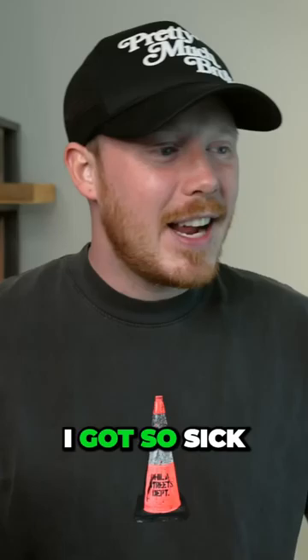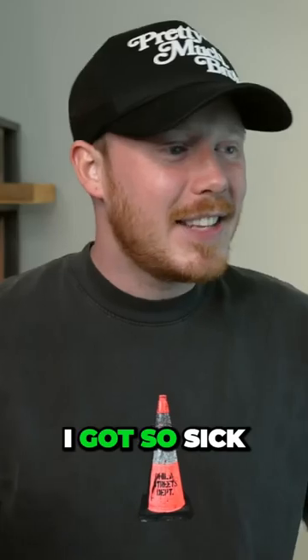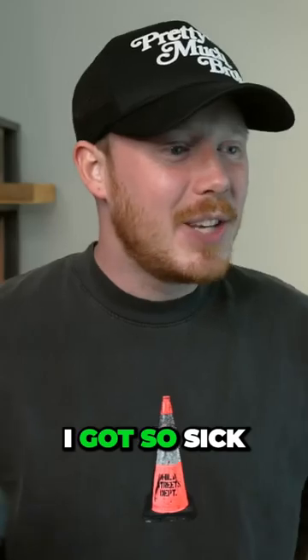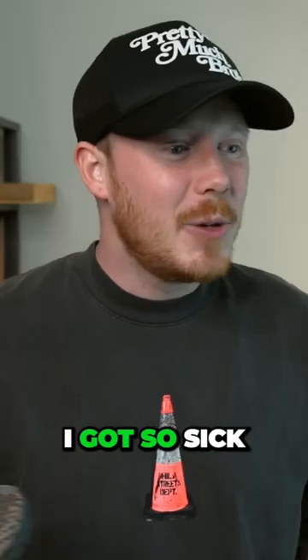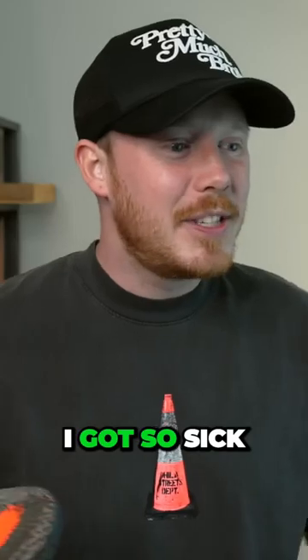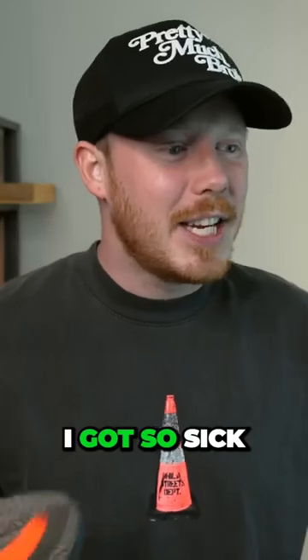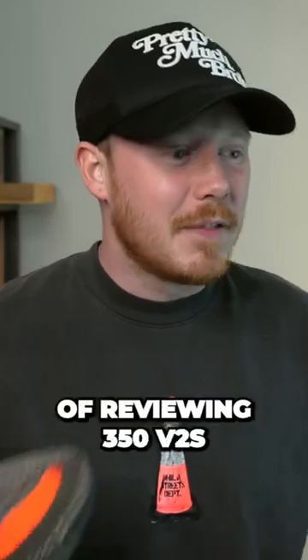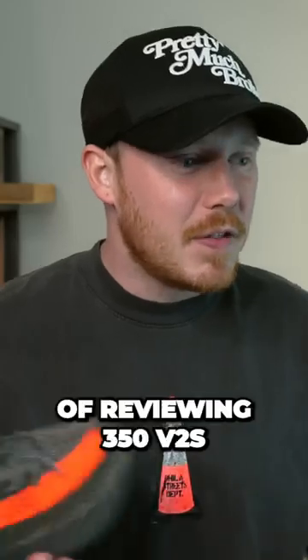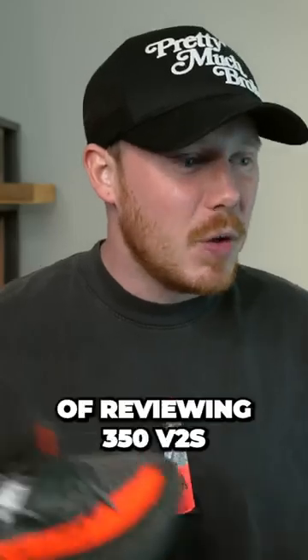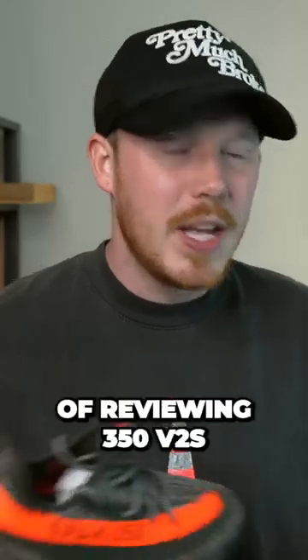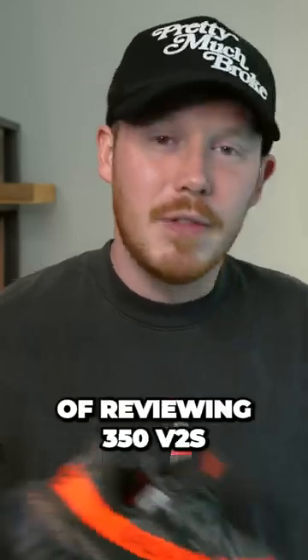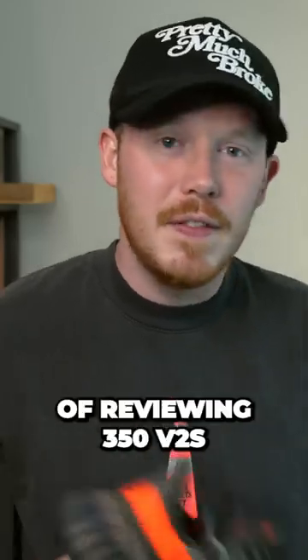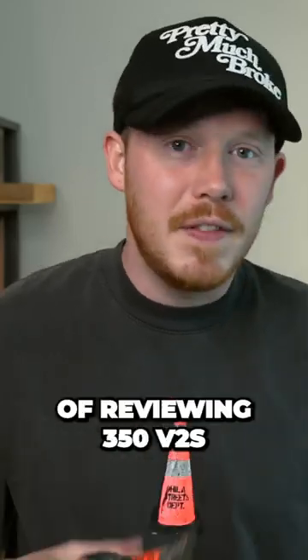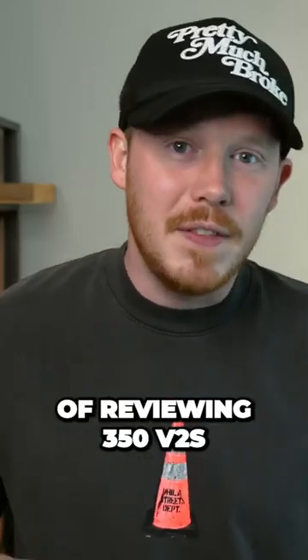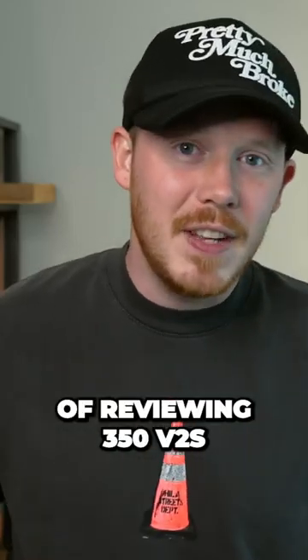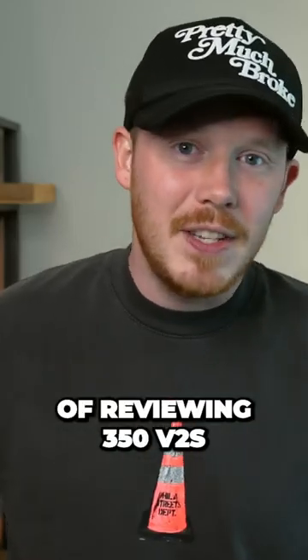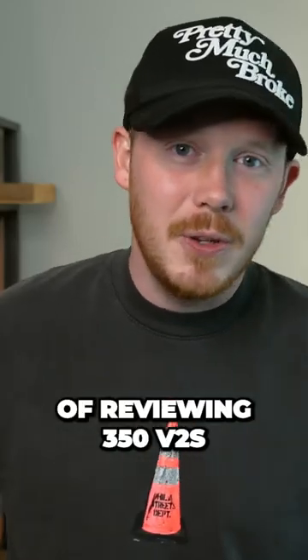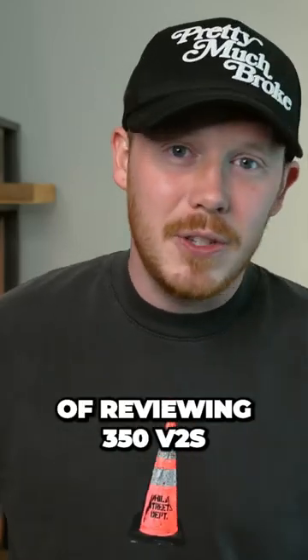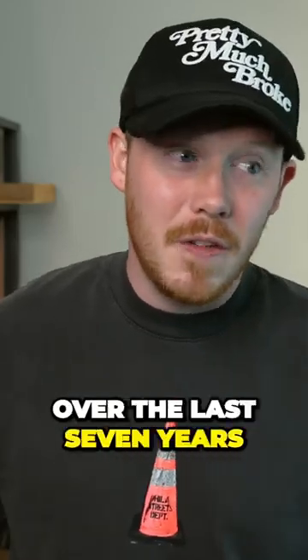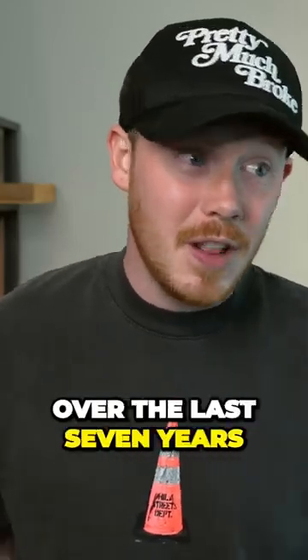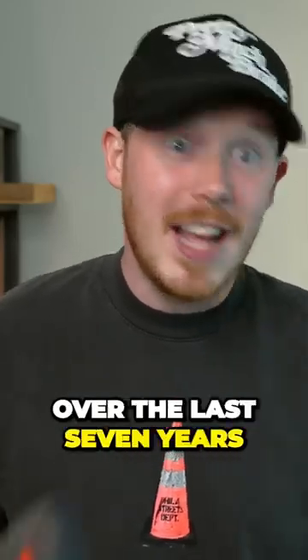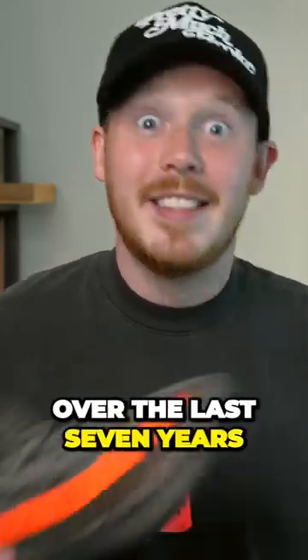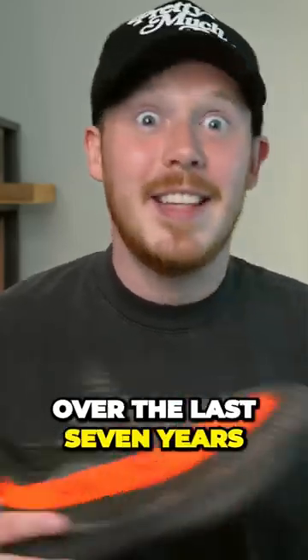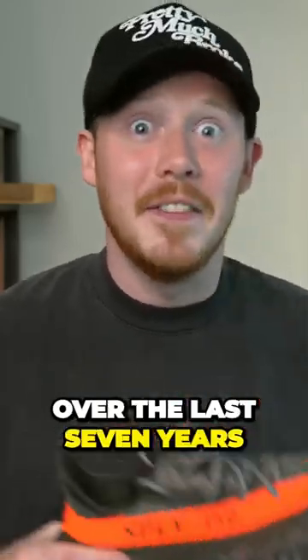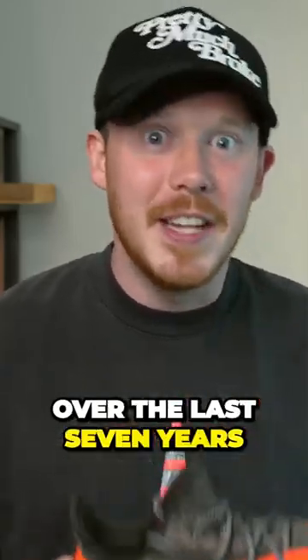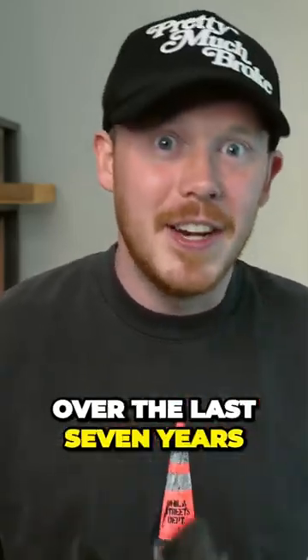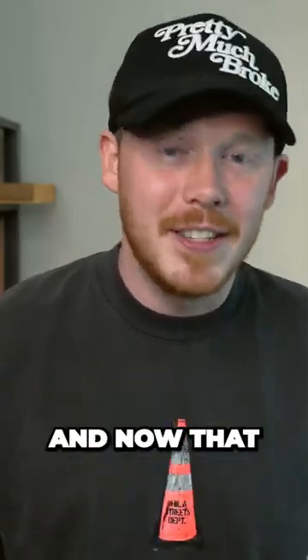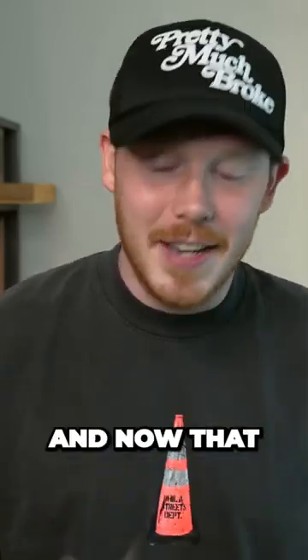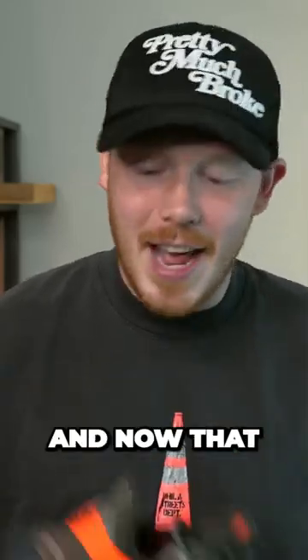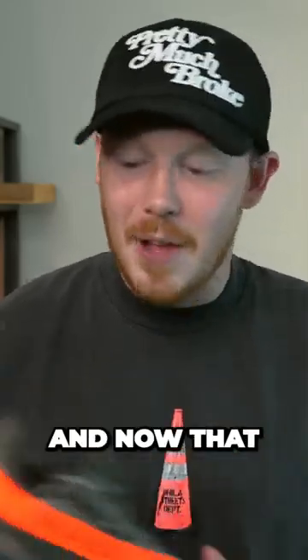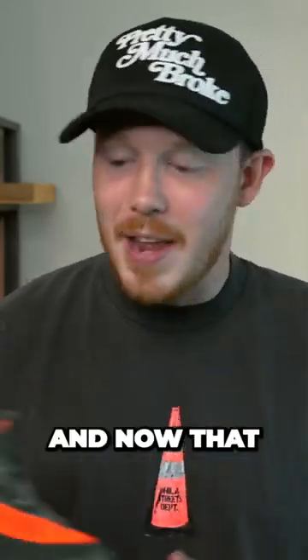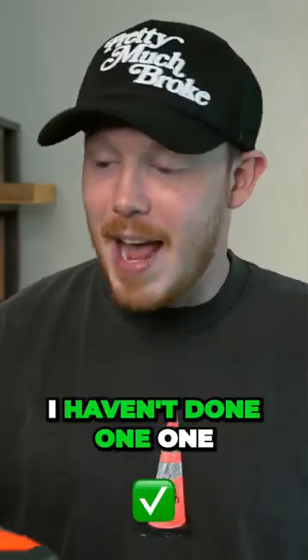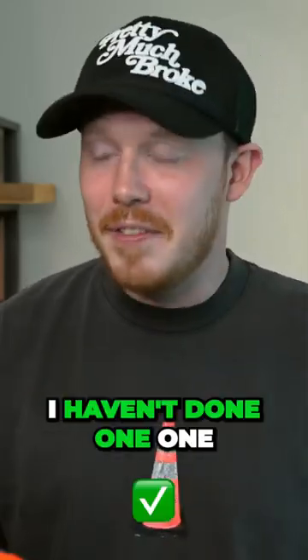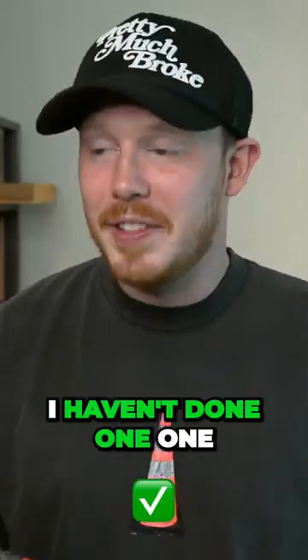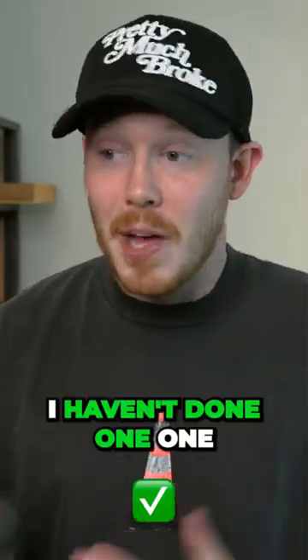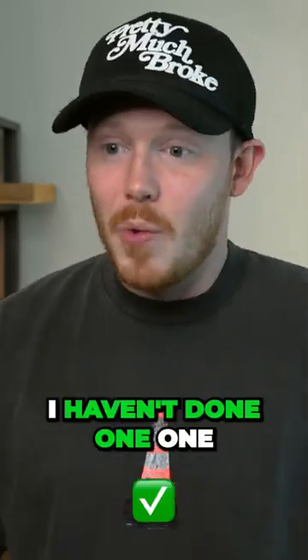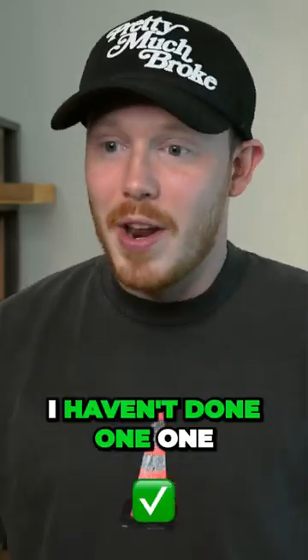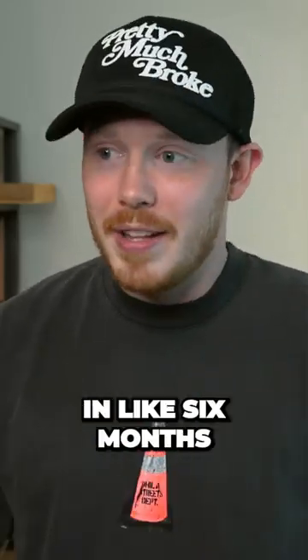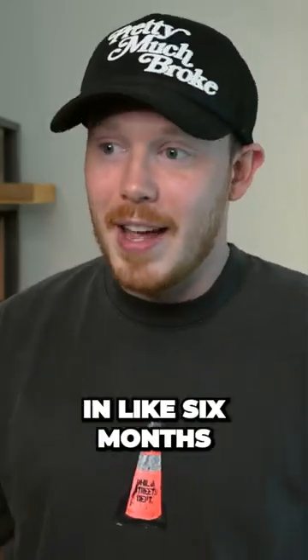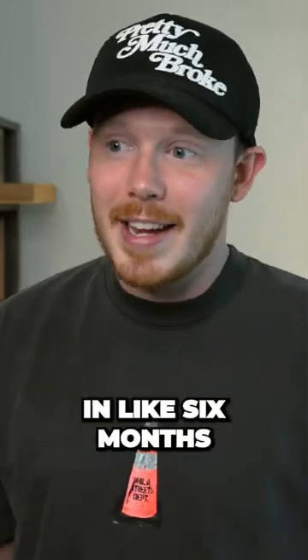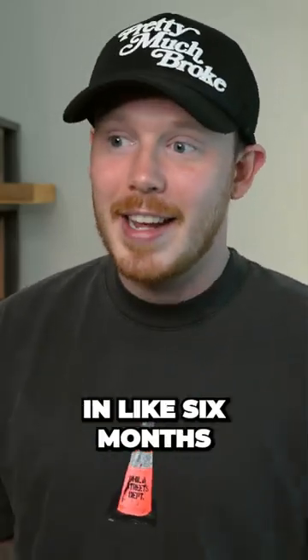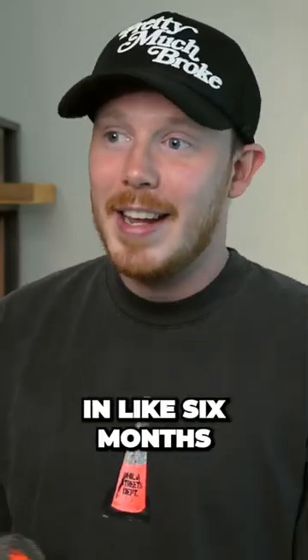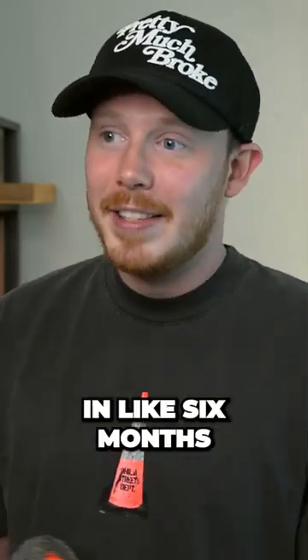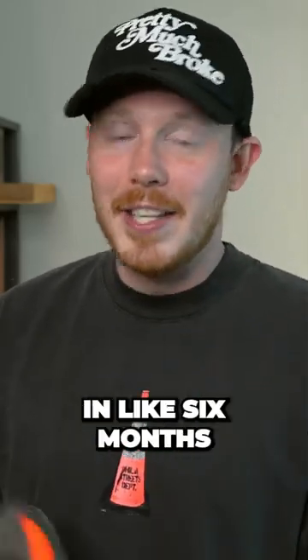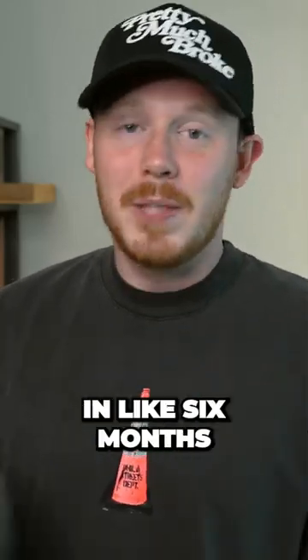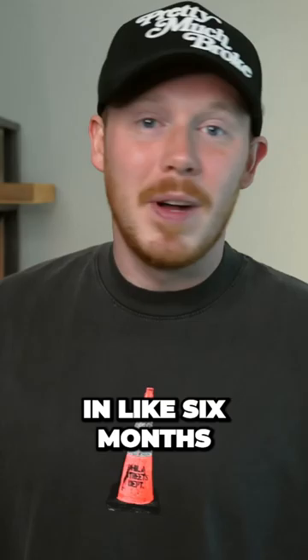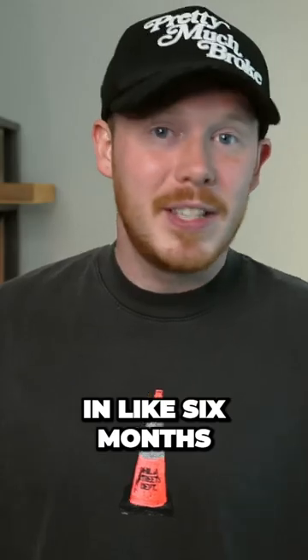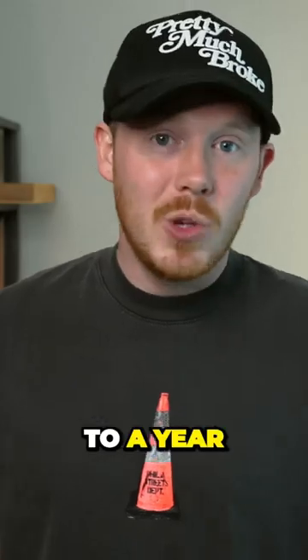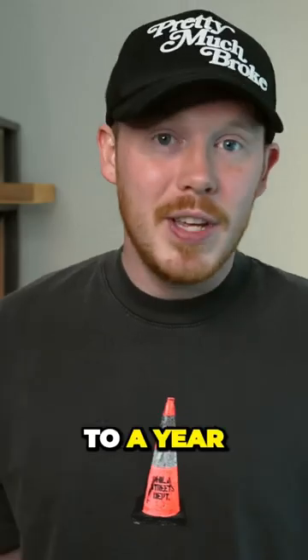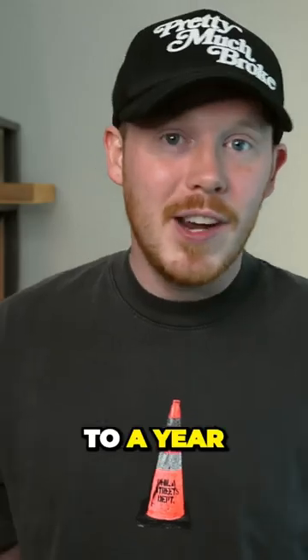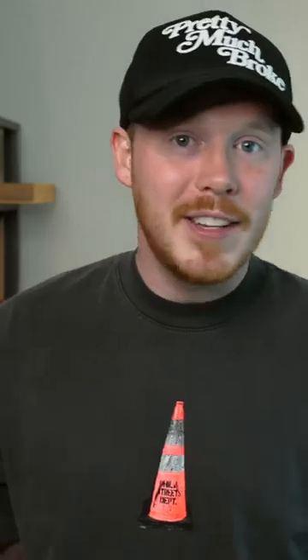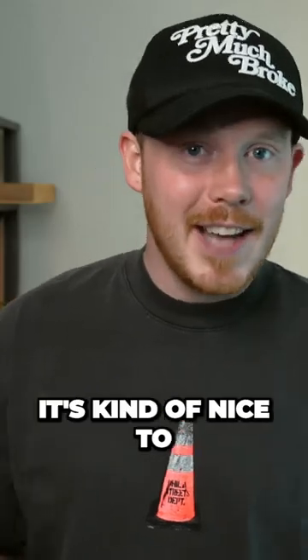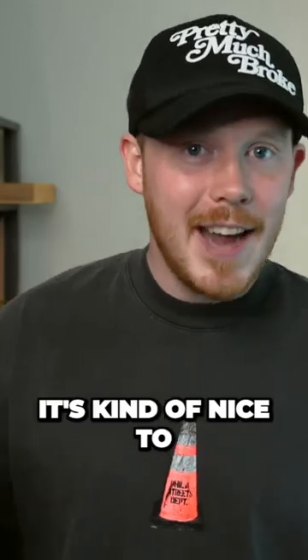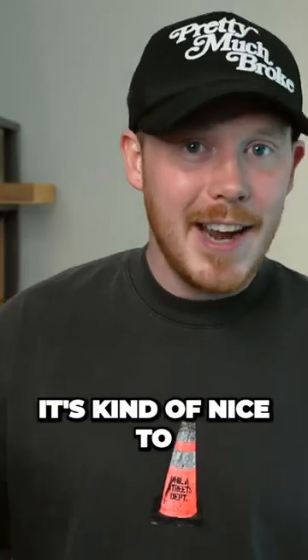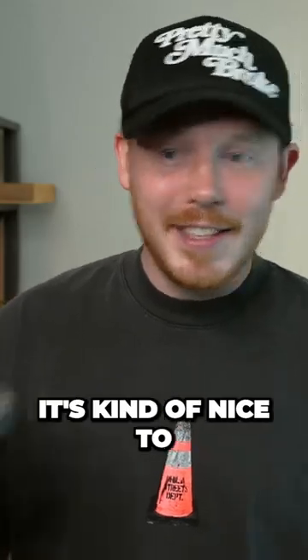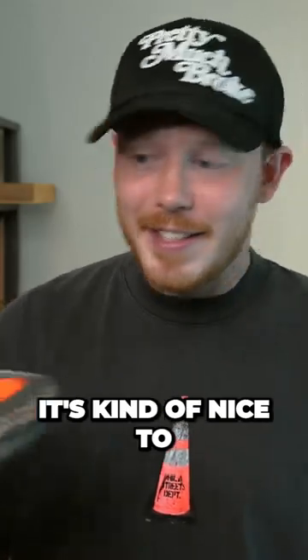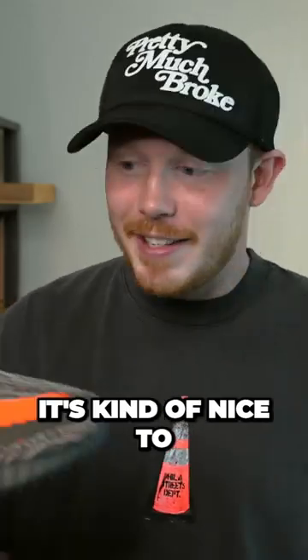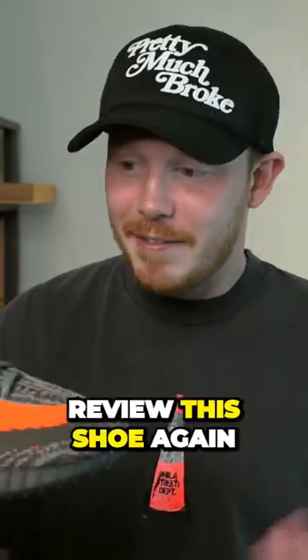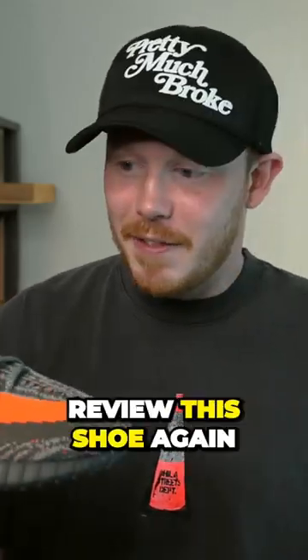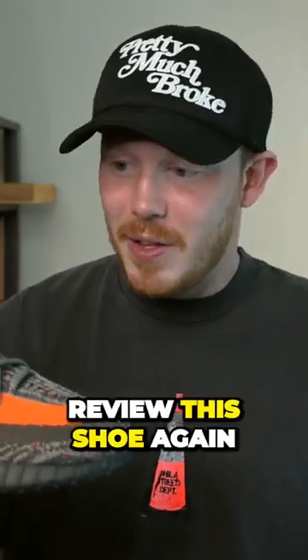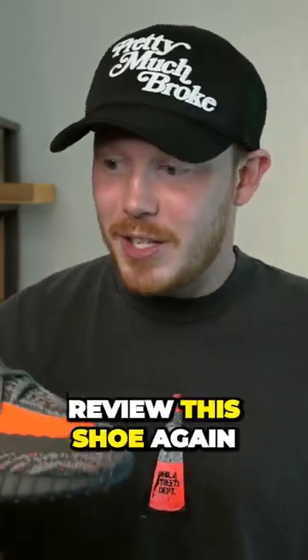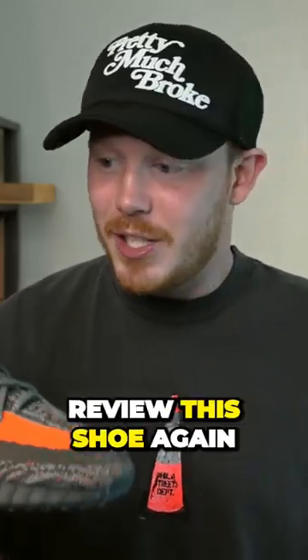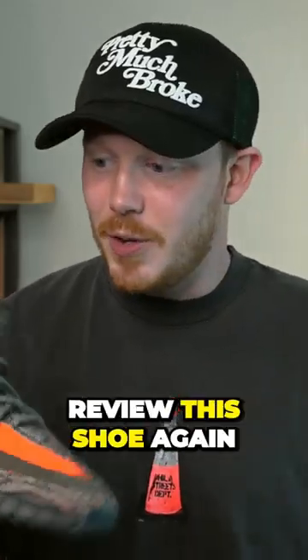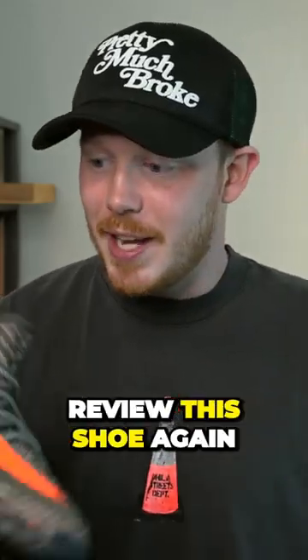I got so sick of reviewing 350 V2s over the last seven years, and now that I haven't done one in like six months to a year, it's kind of nice to review this shoe again.